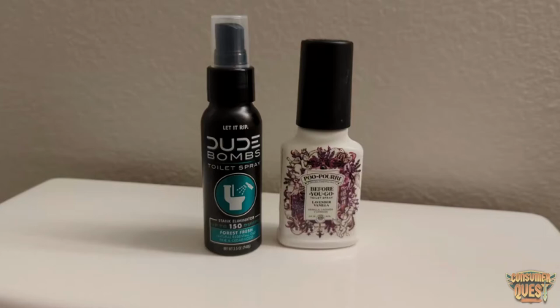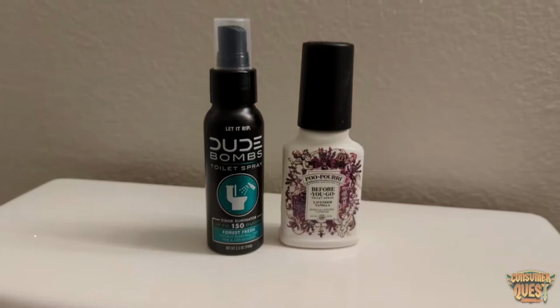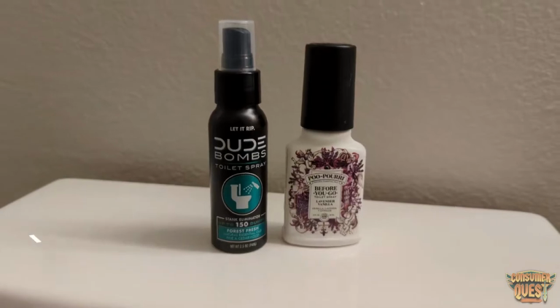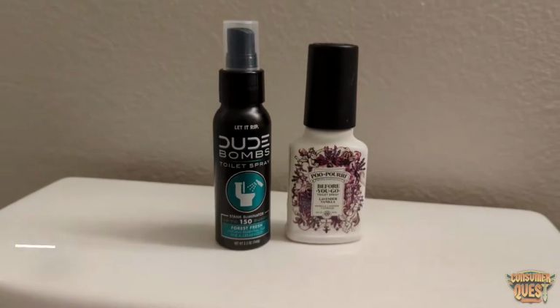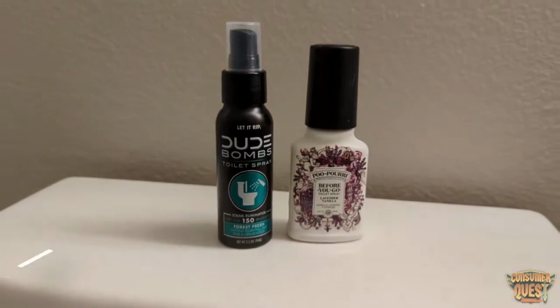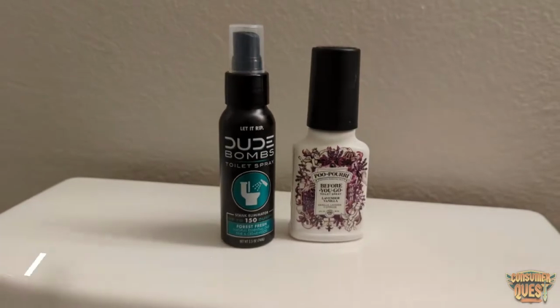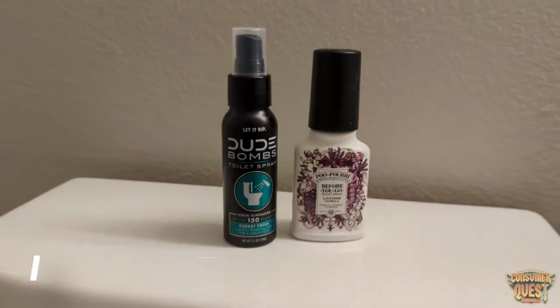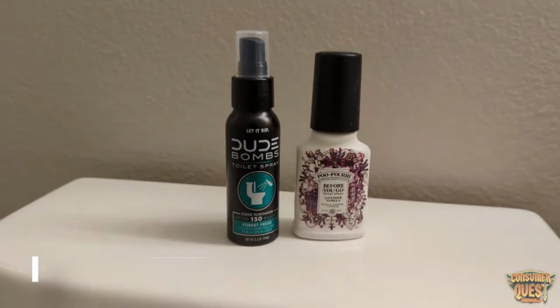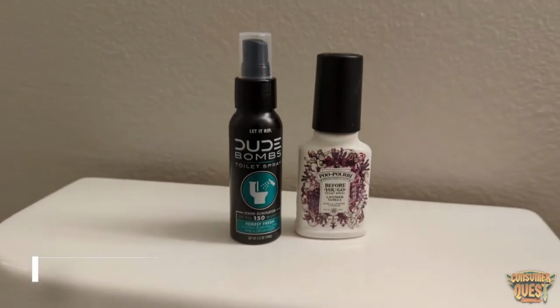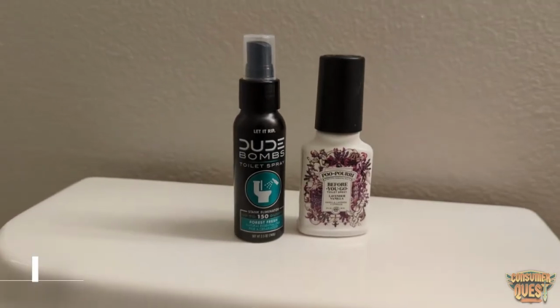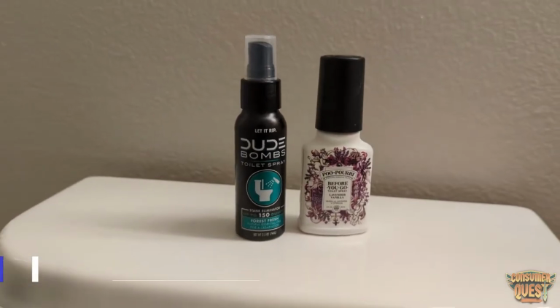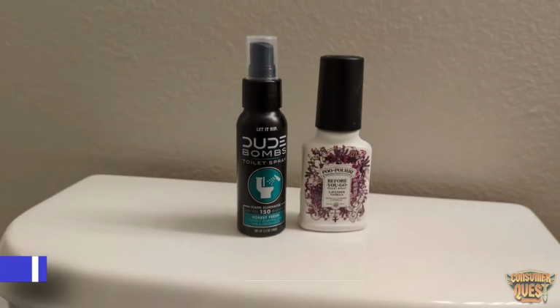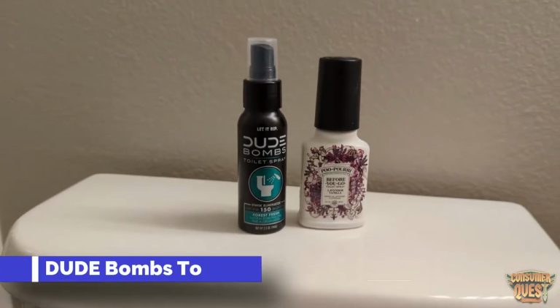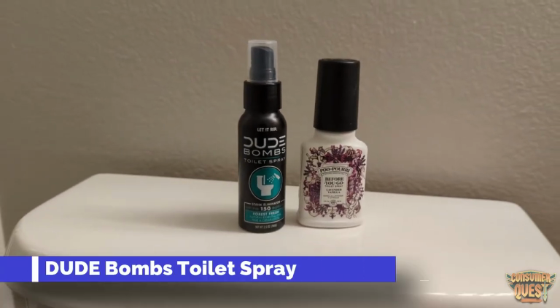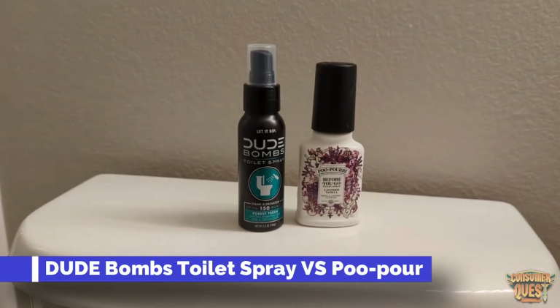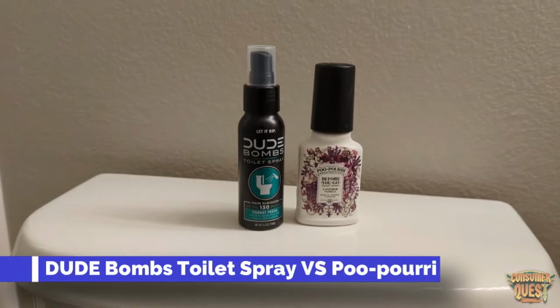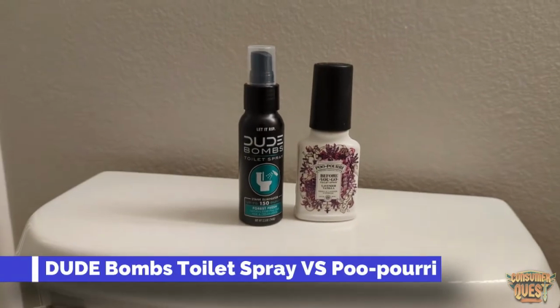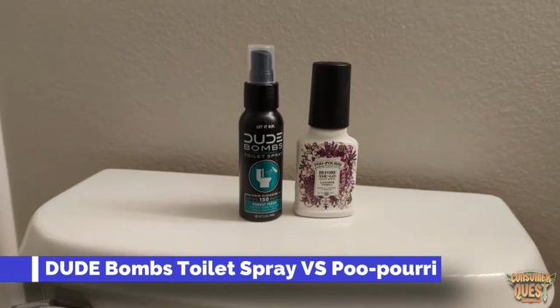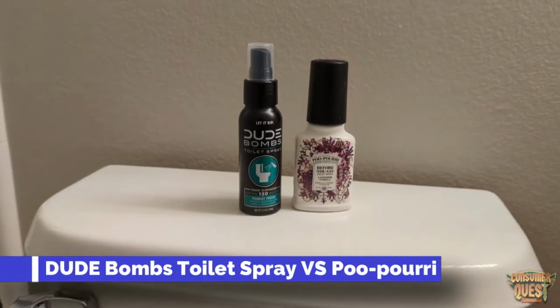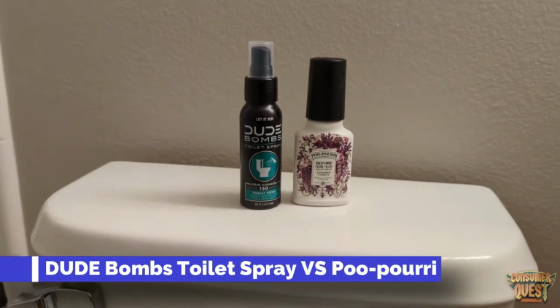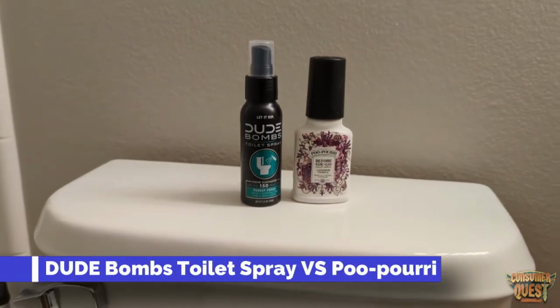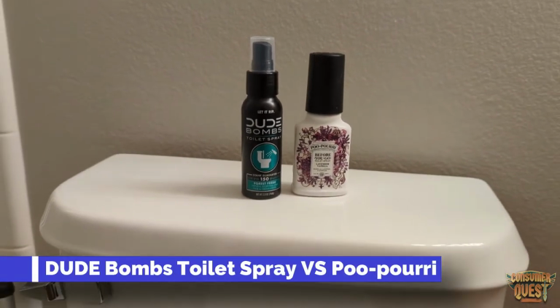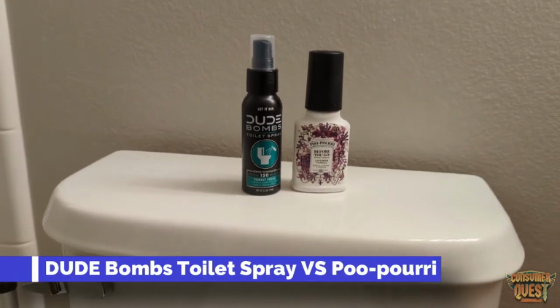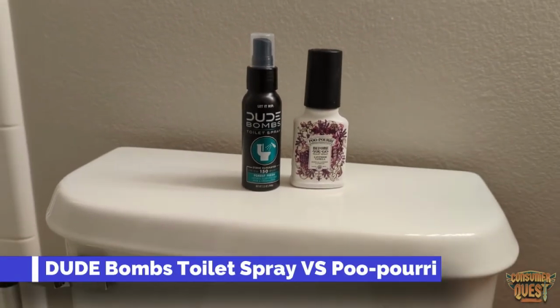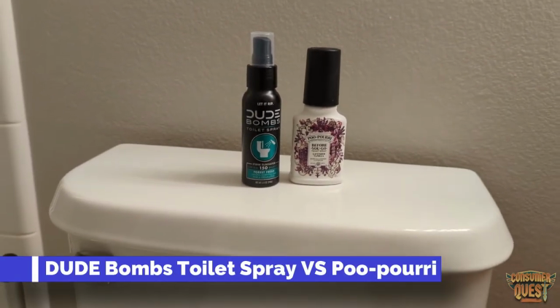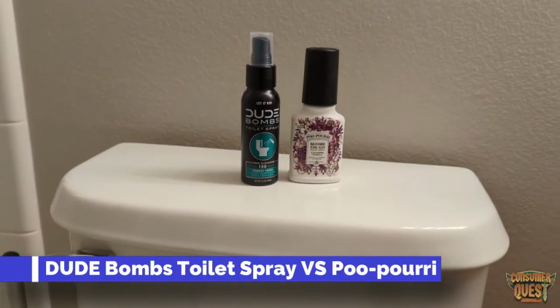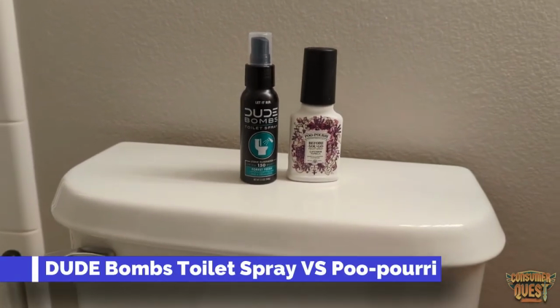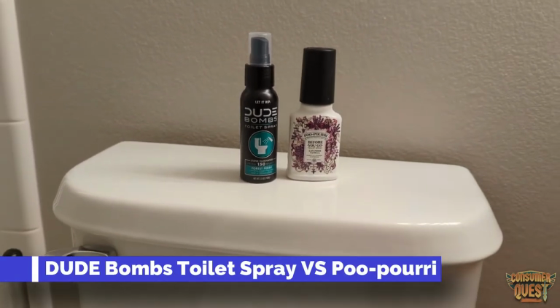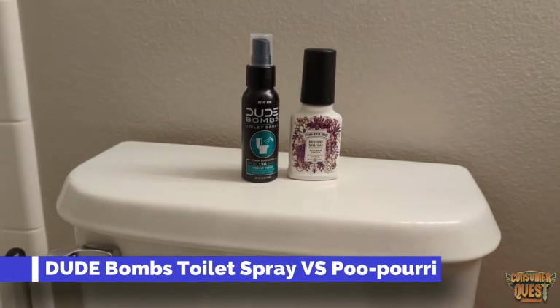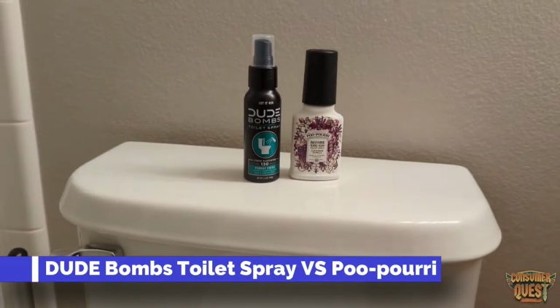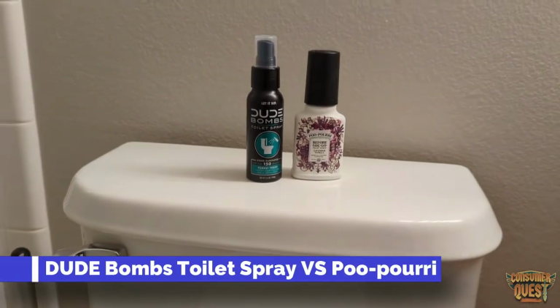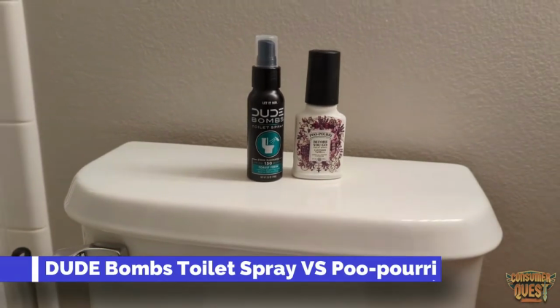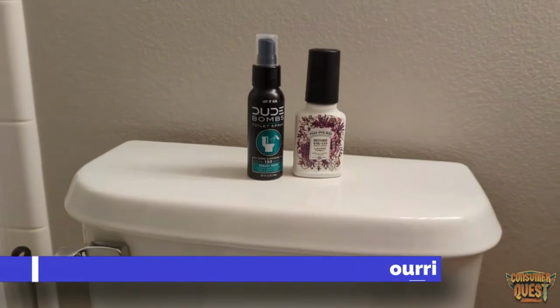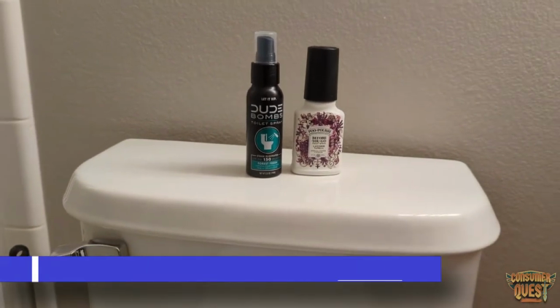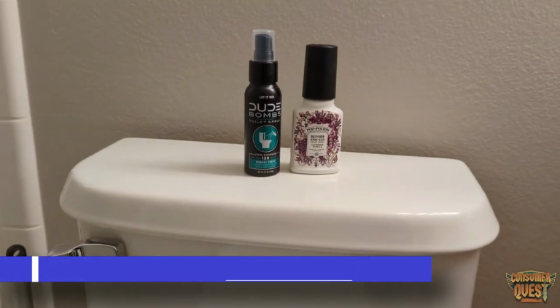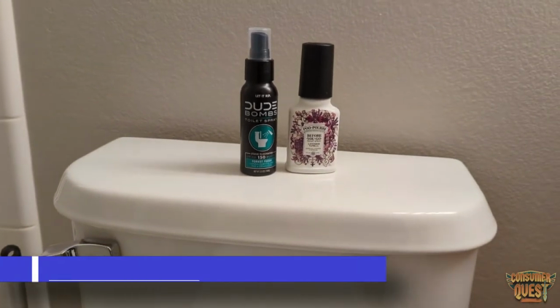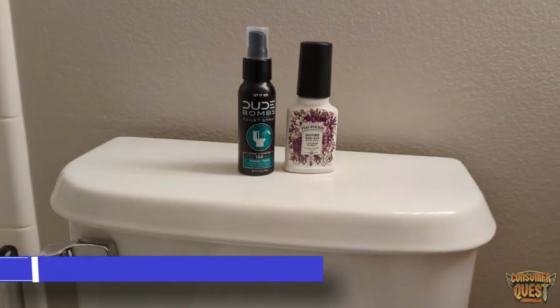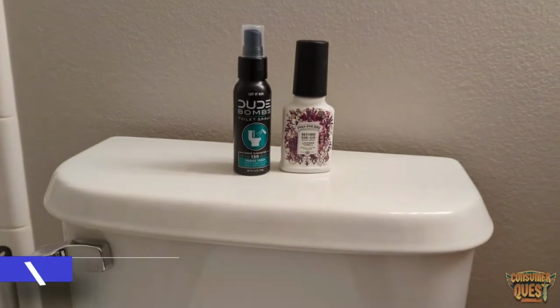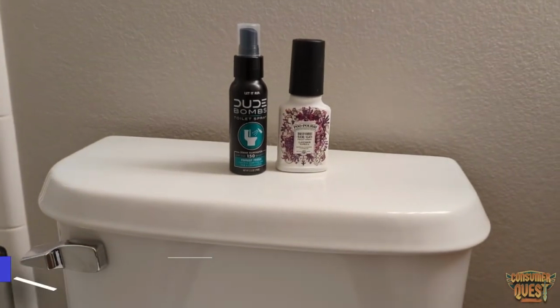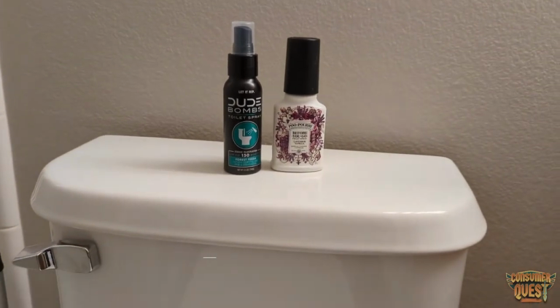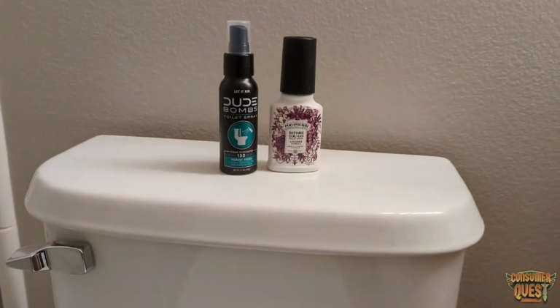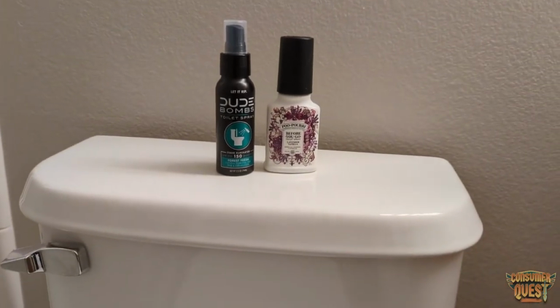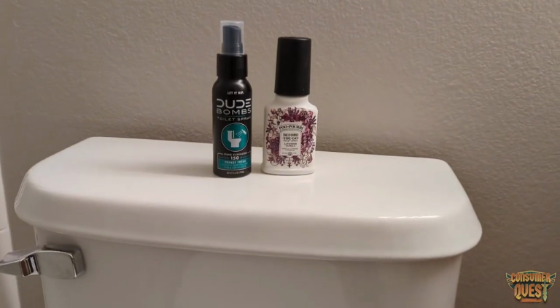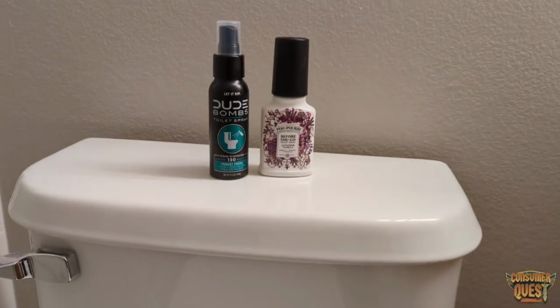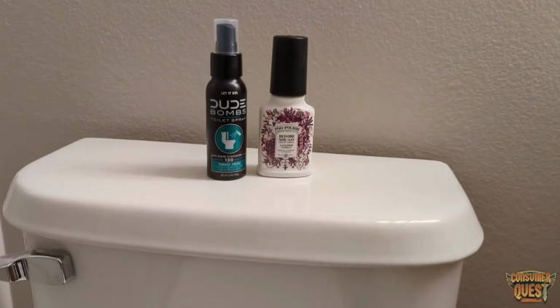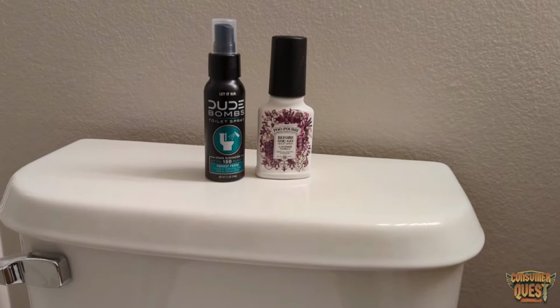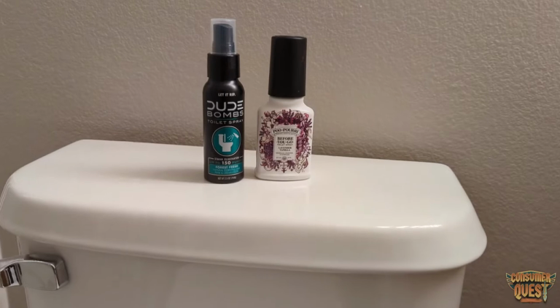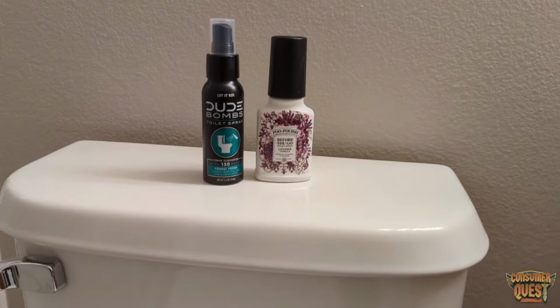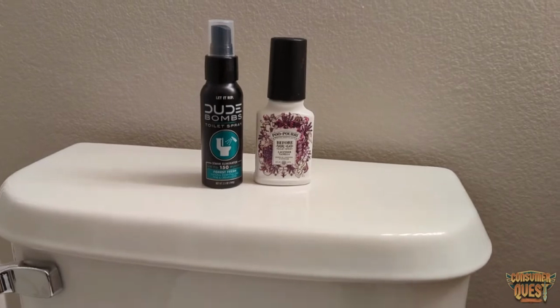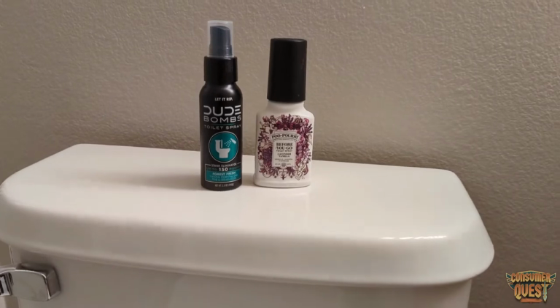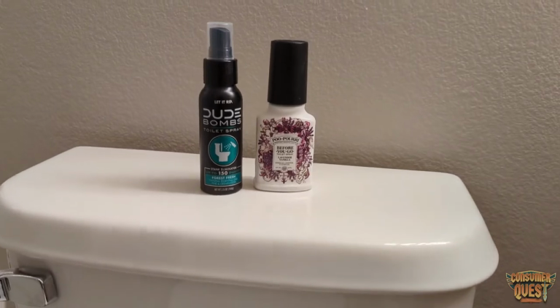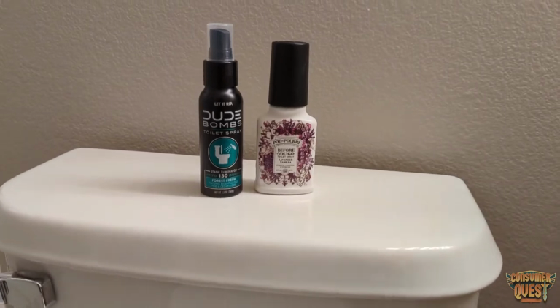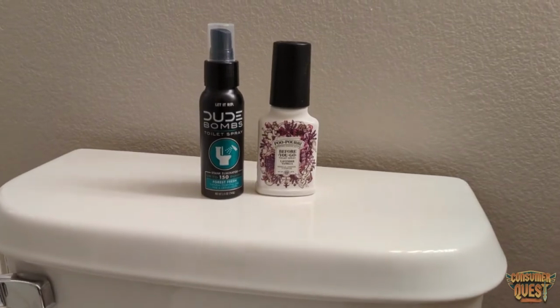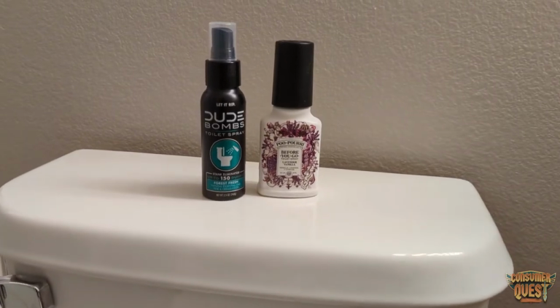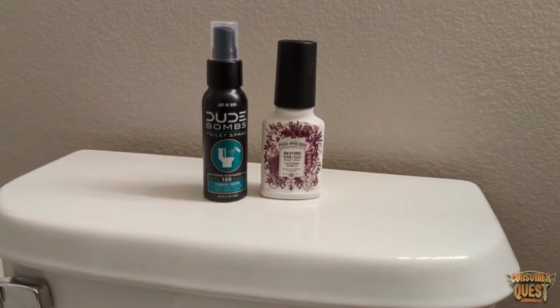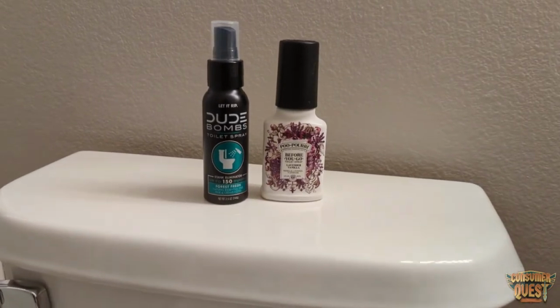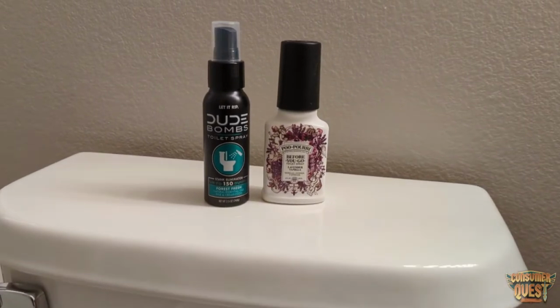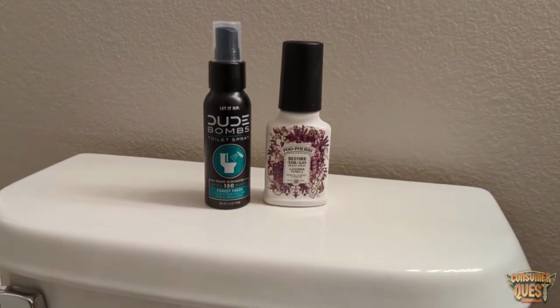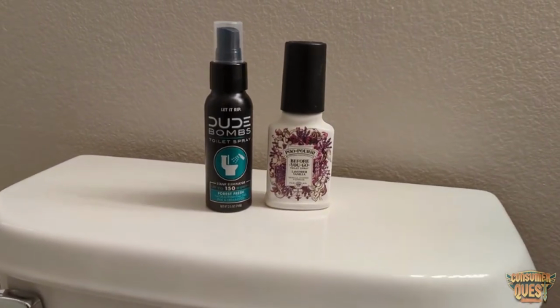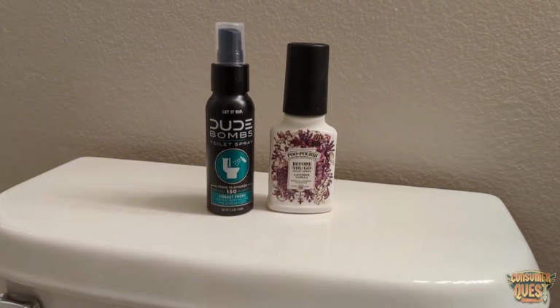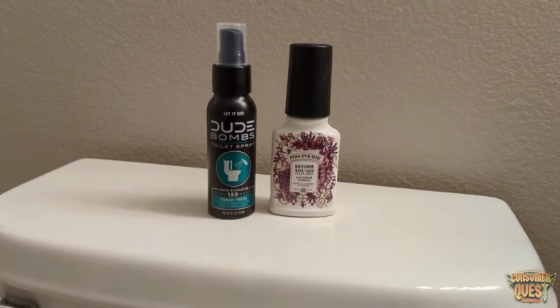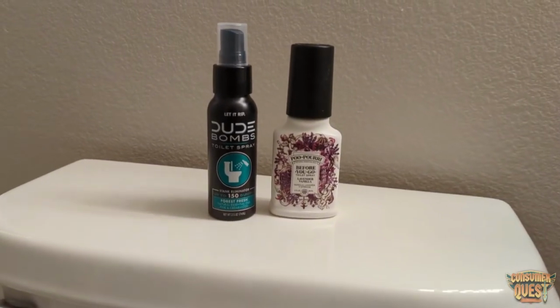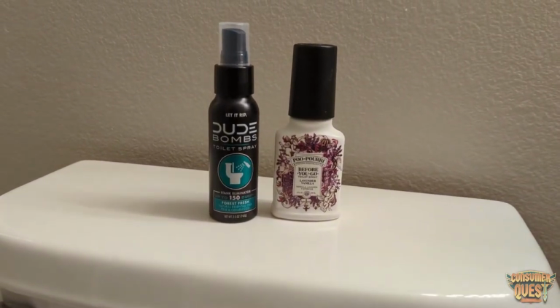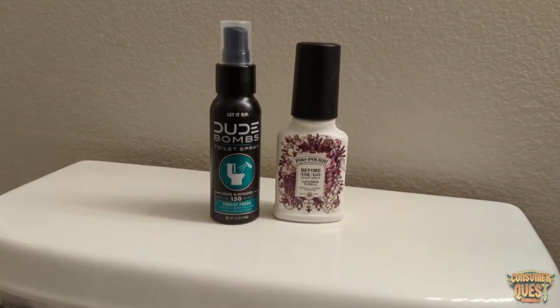What is going on guys? Today I want to give you a quick side-by-side comparison of the Poo-Pourri versus the brand new Dude Bombs Toilet Spray.